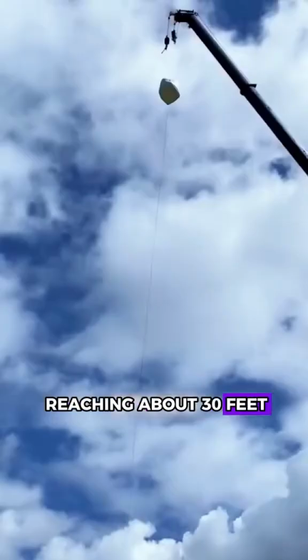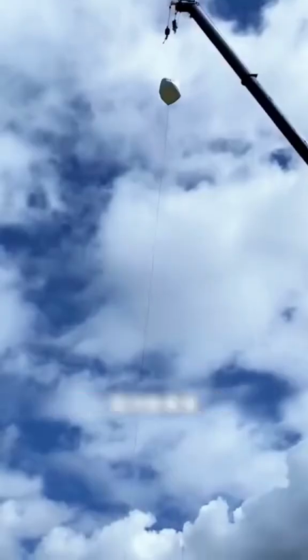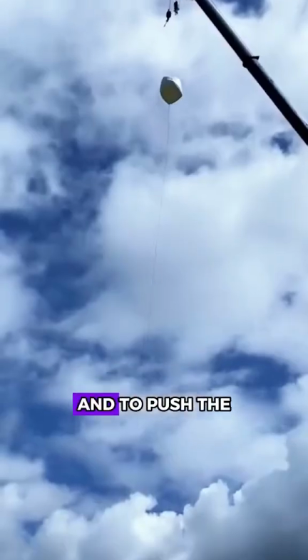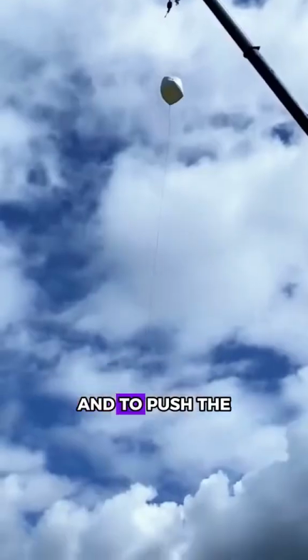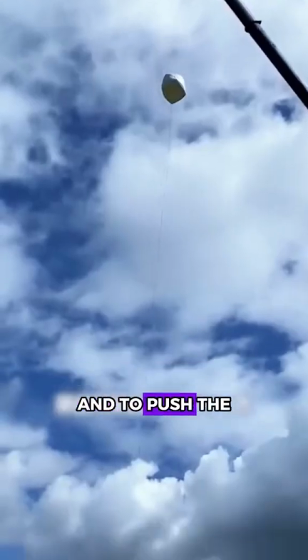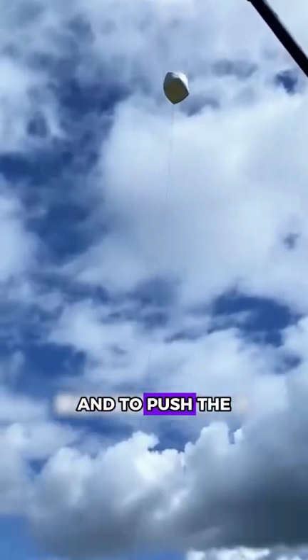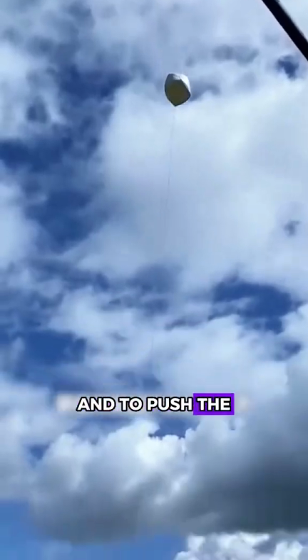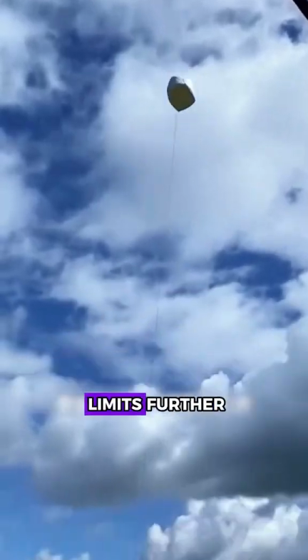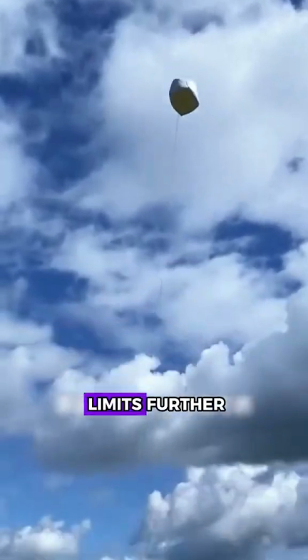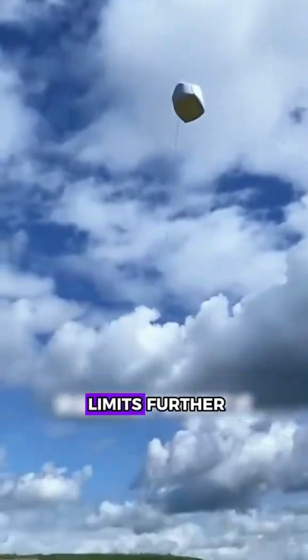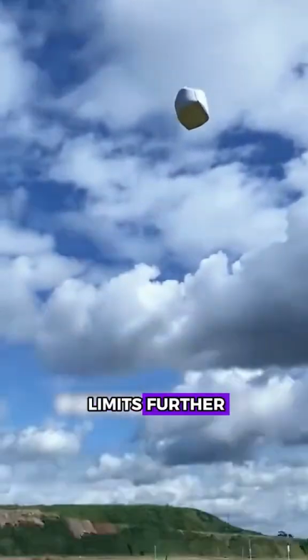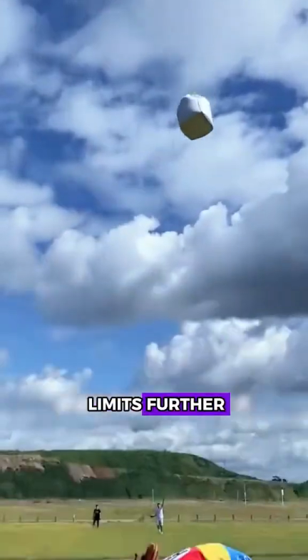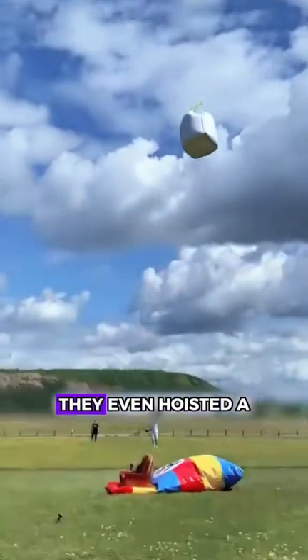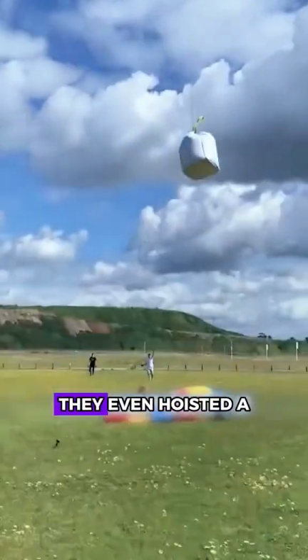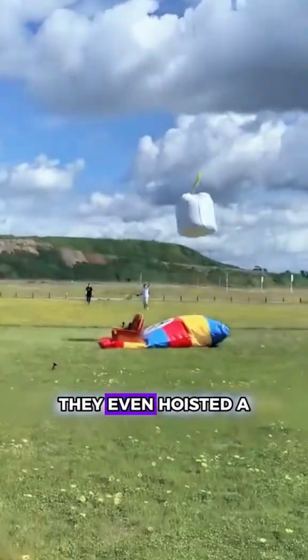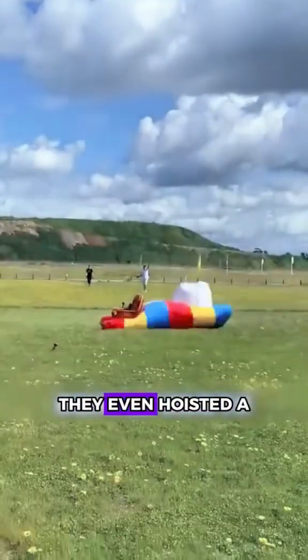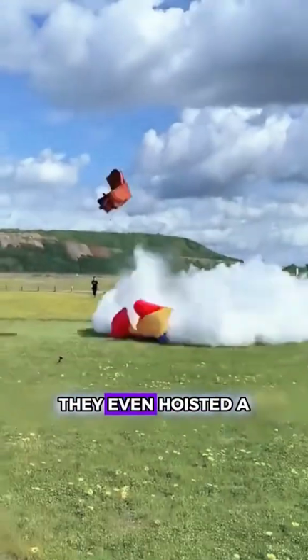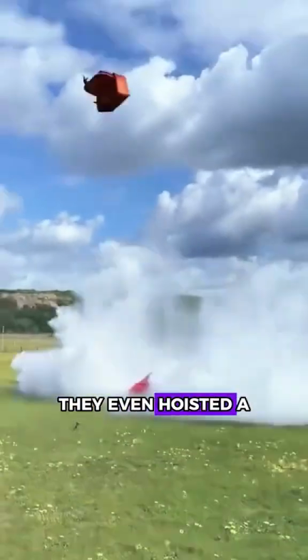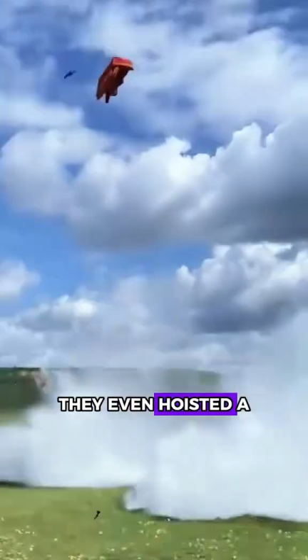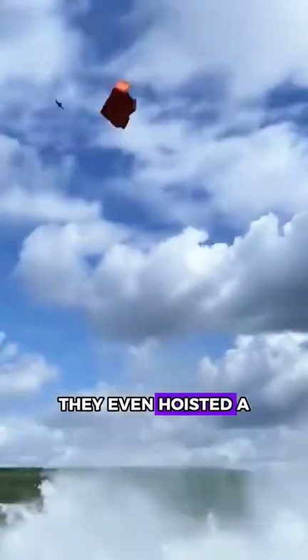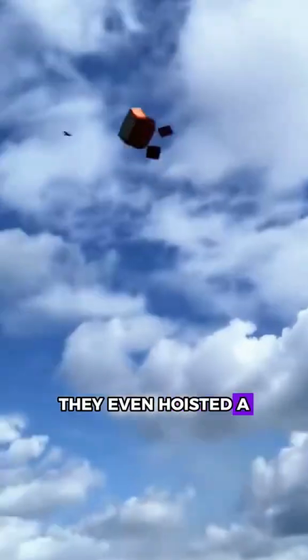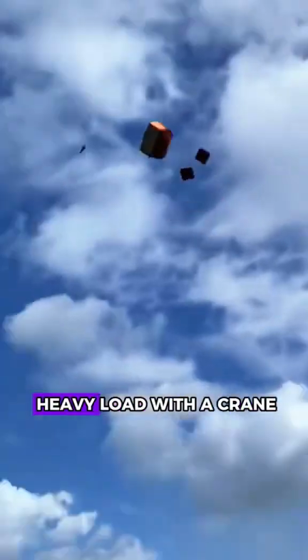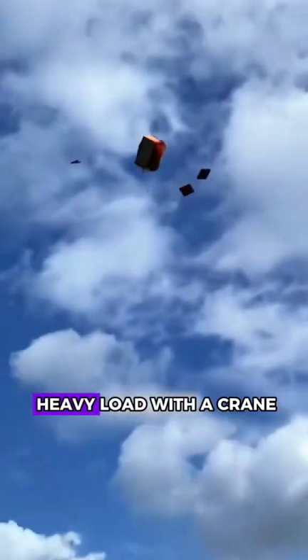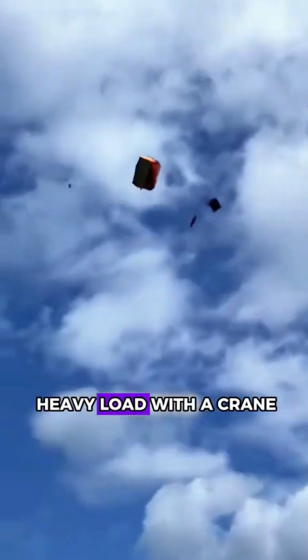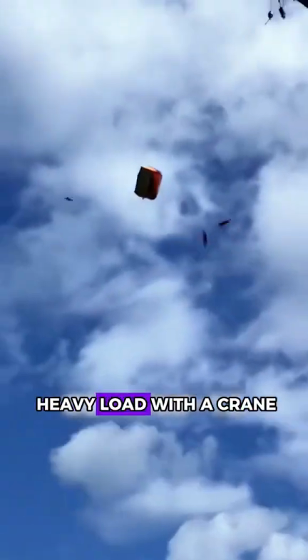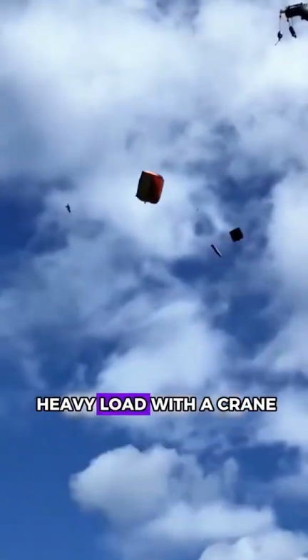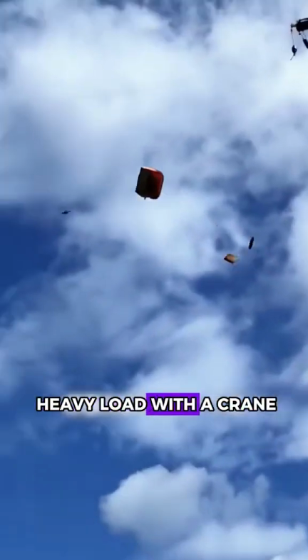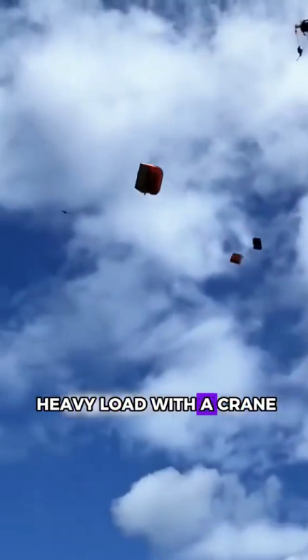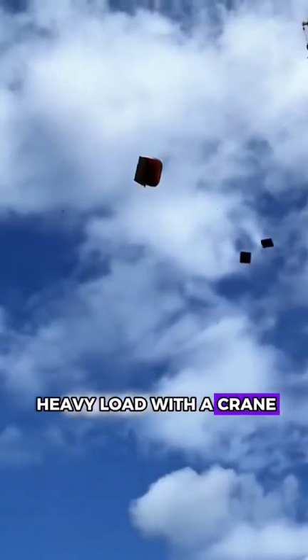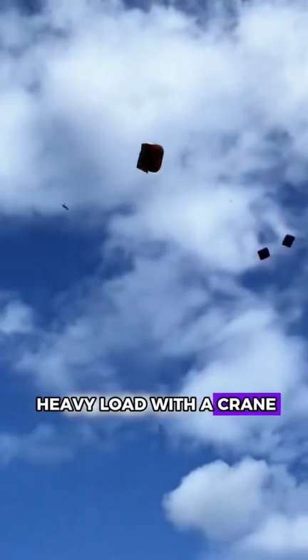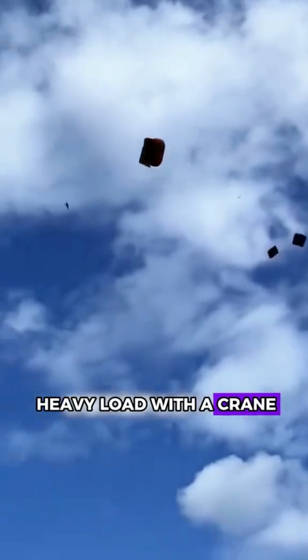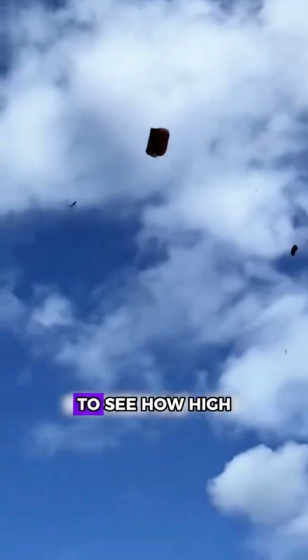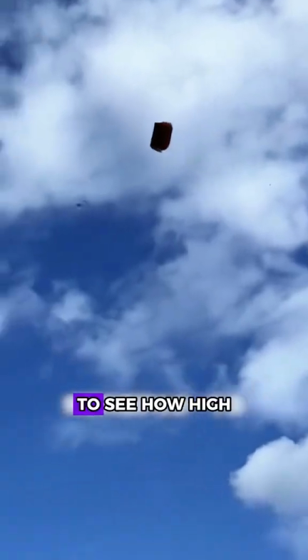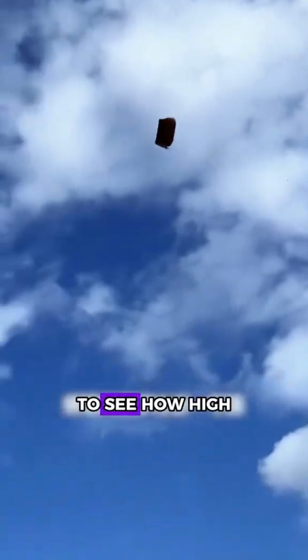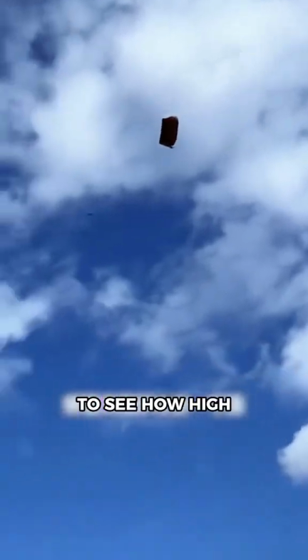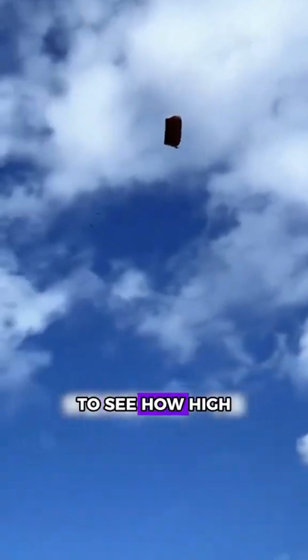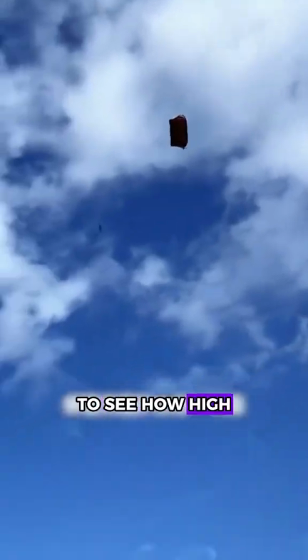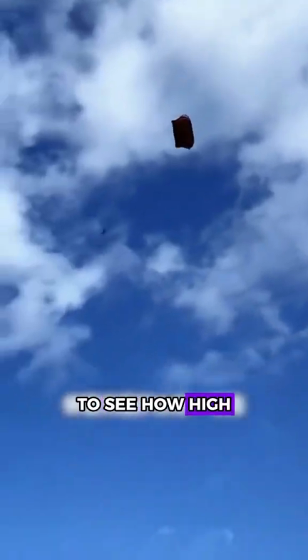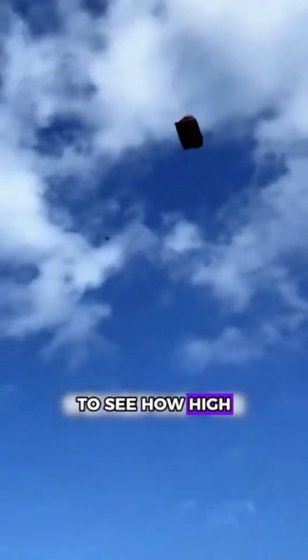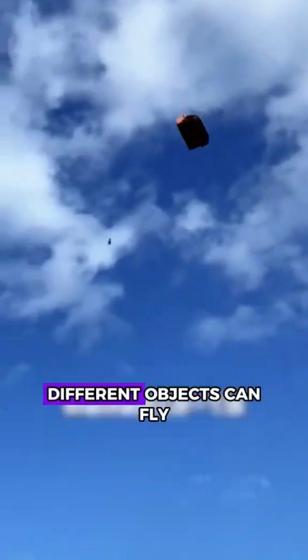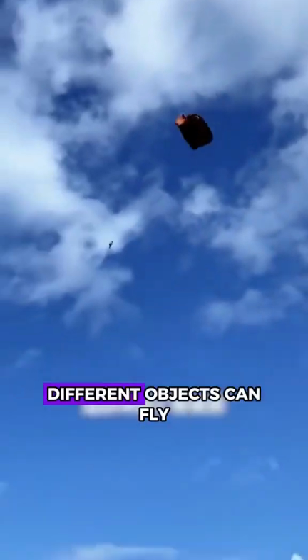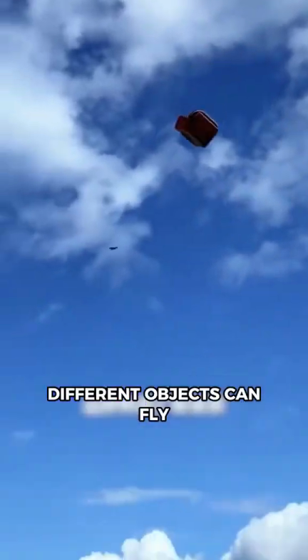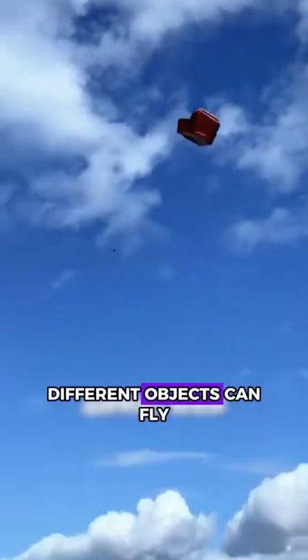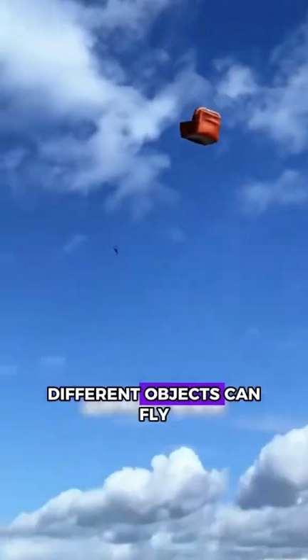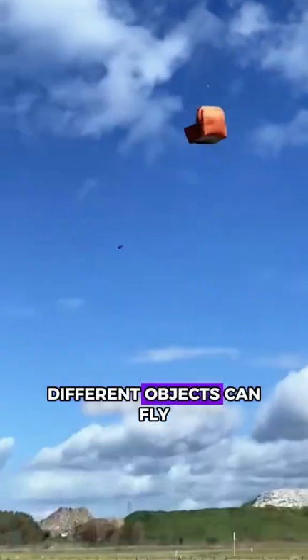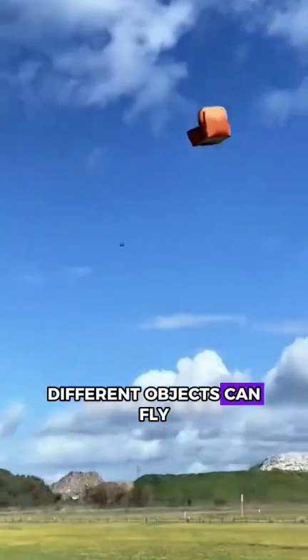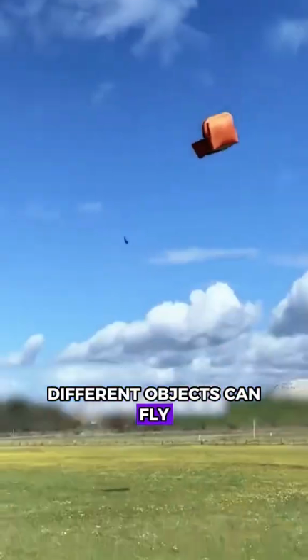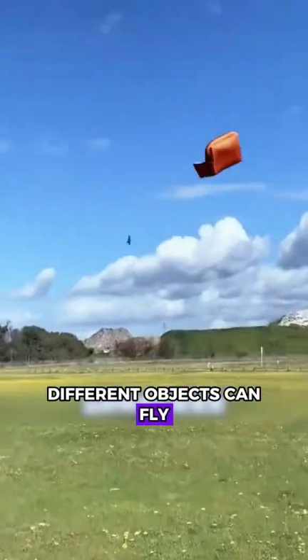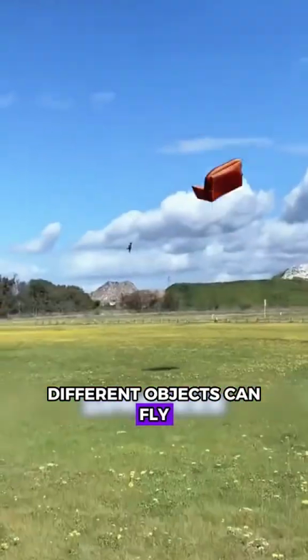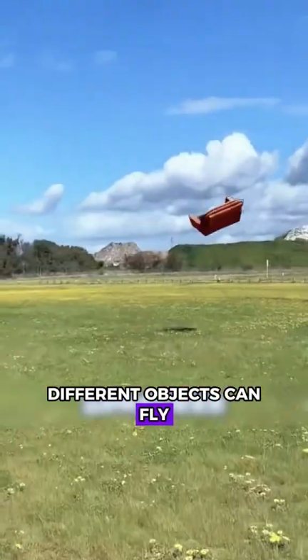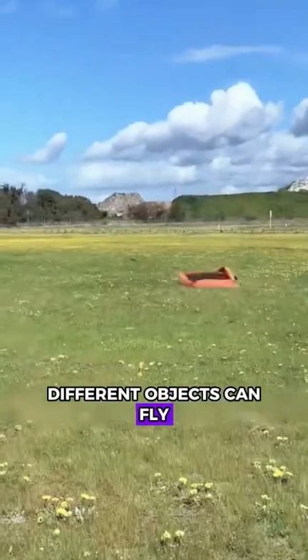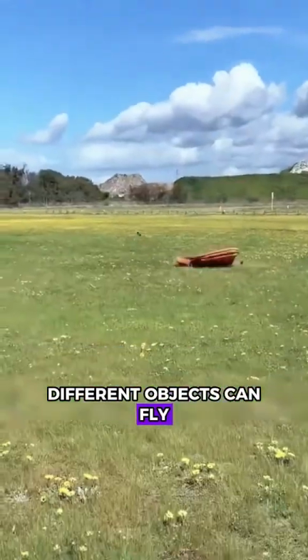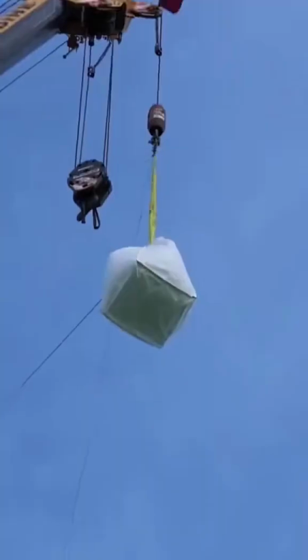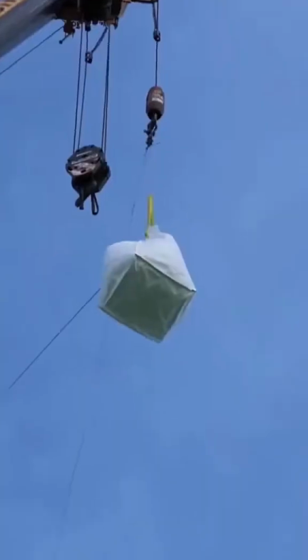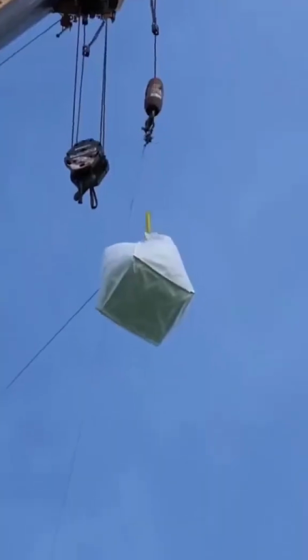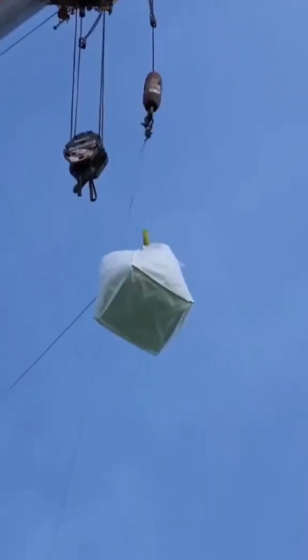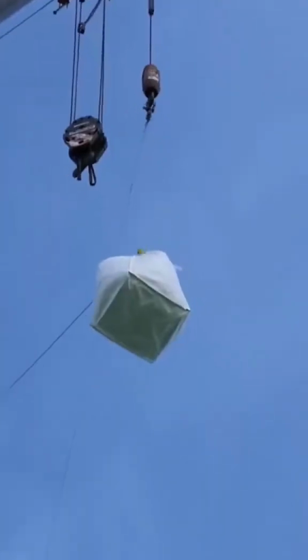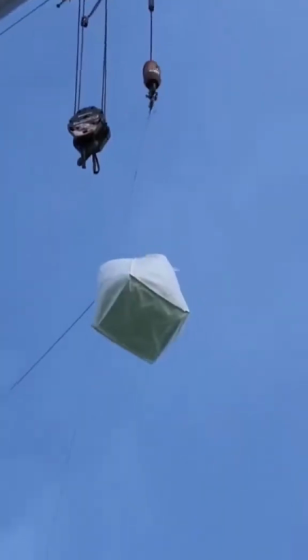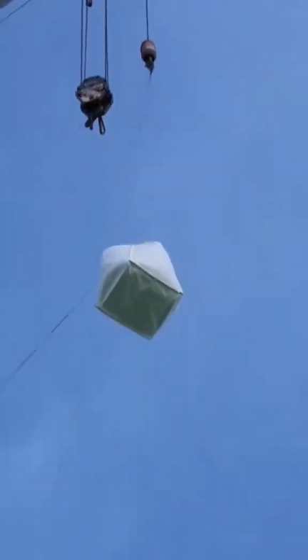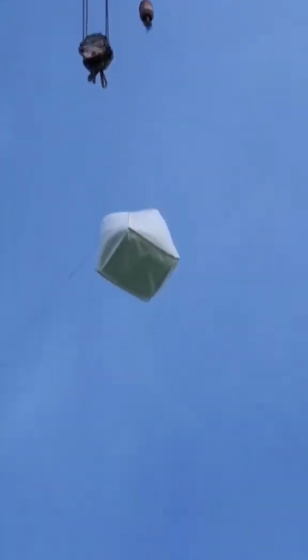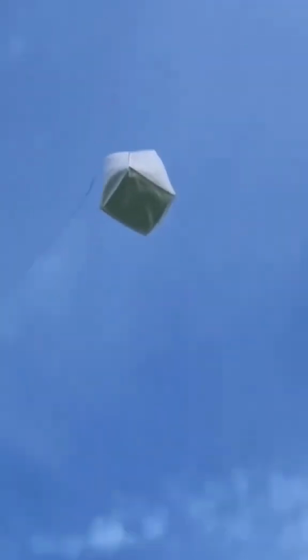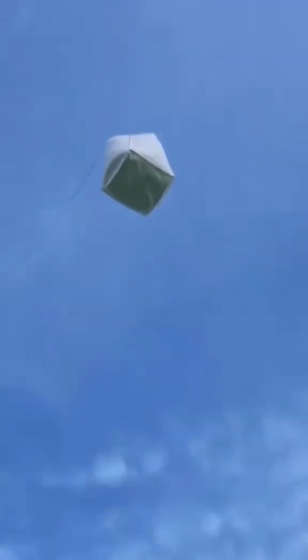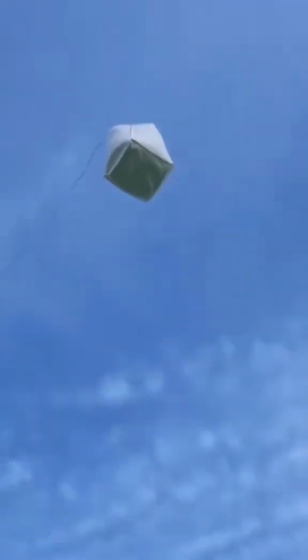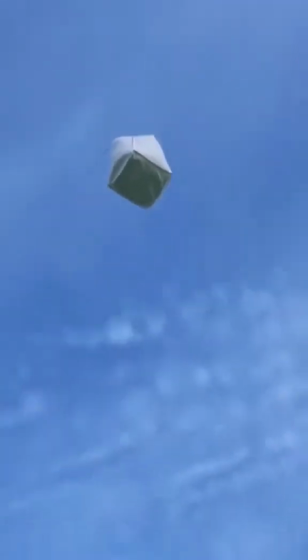And to push the limits further, they even hoisted a heavy load with a crane to see how high different objects can fly.